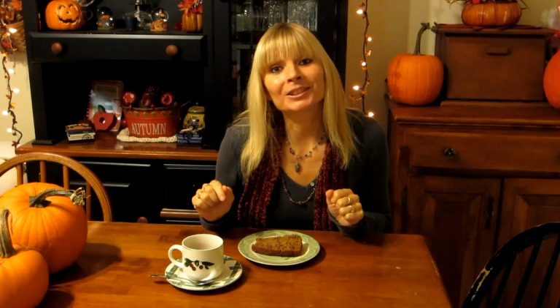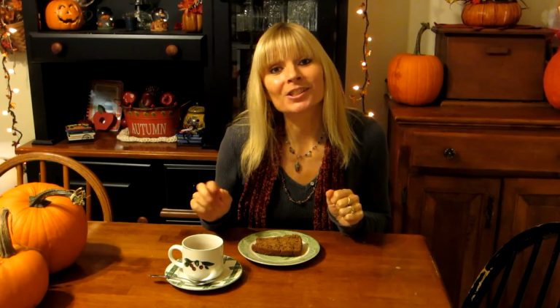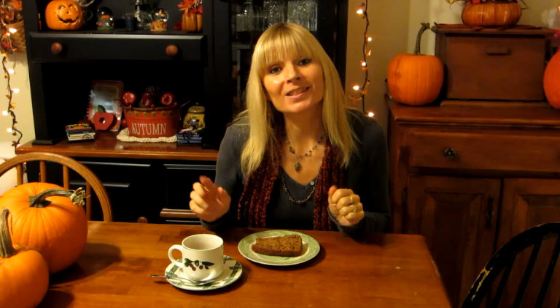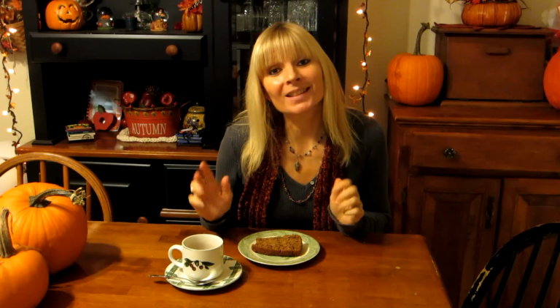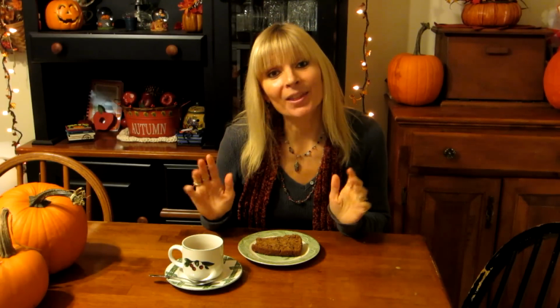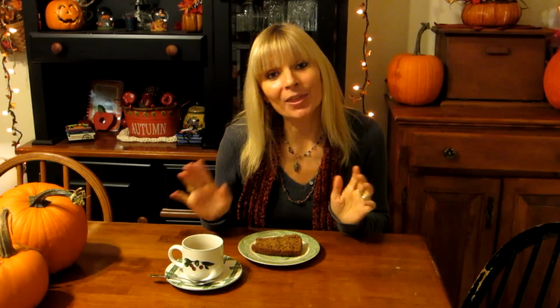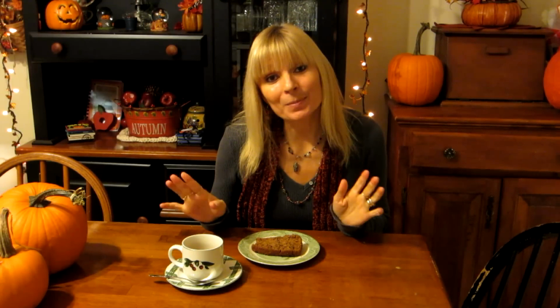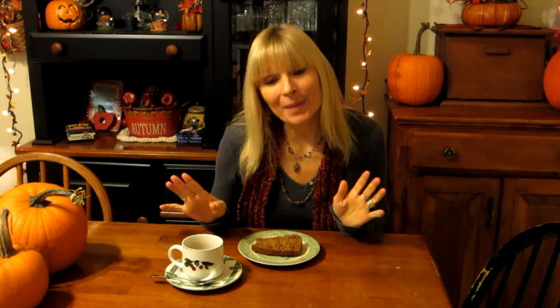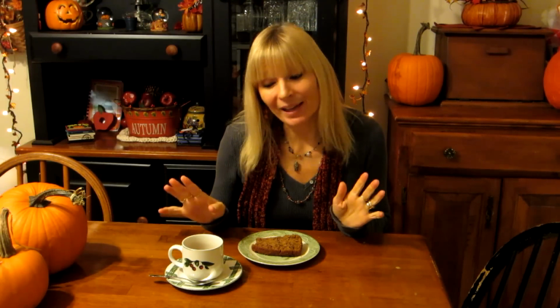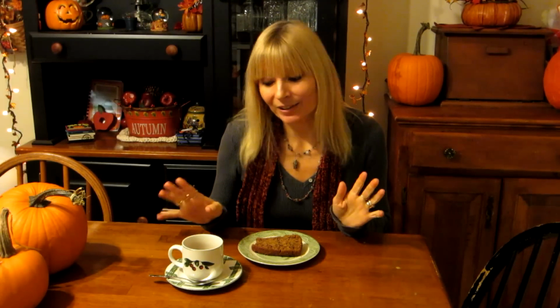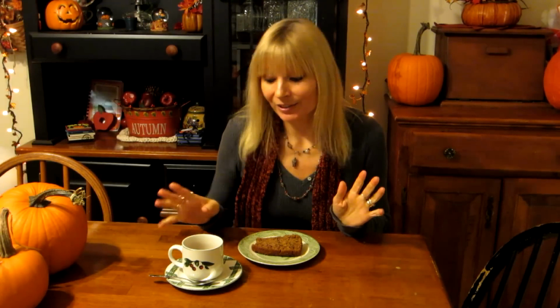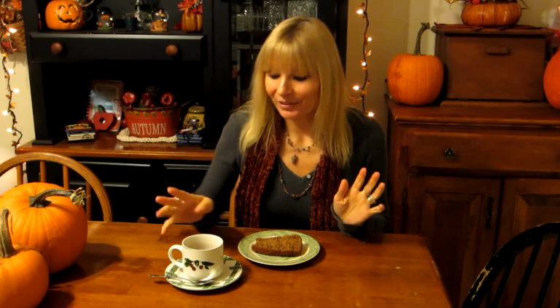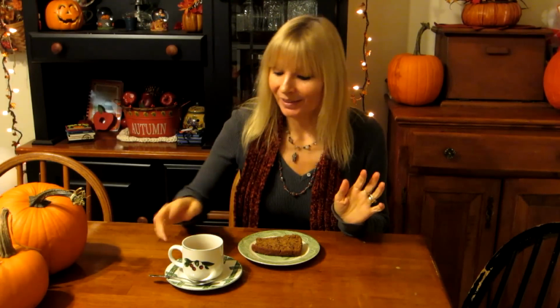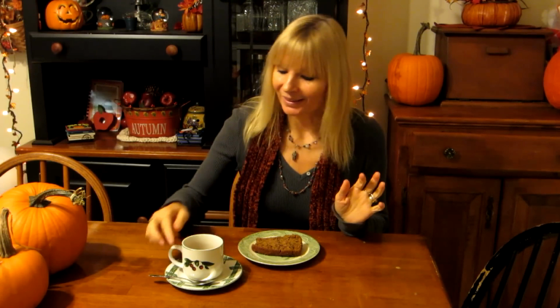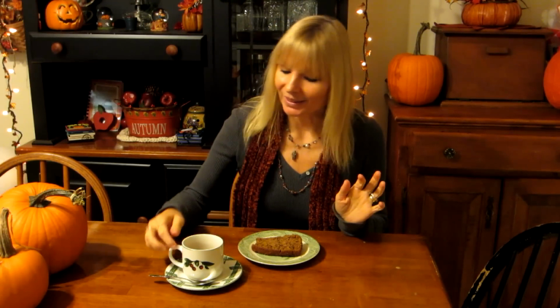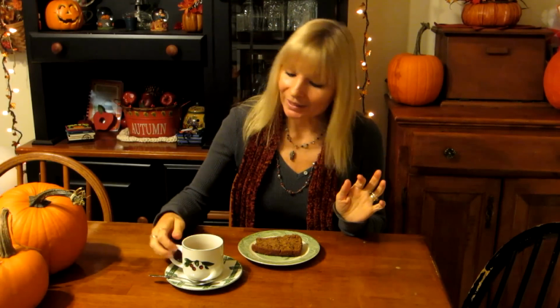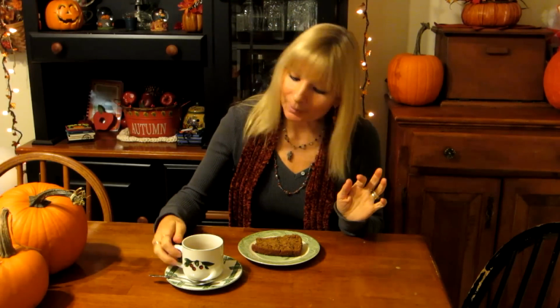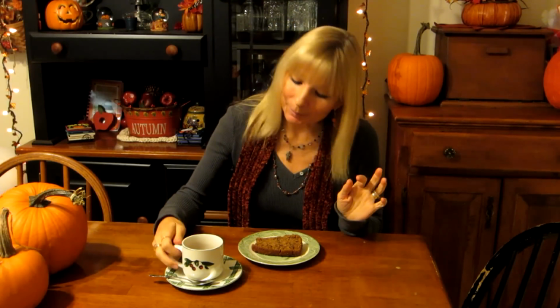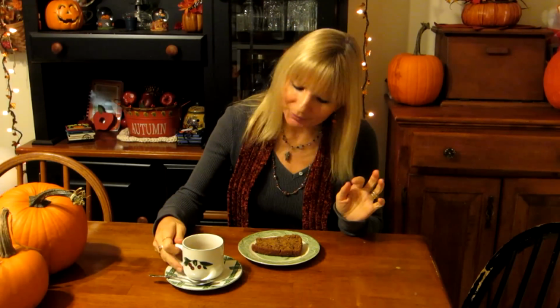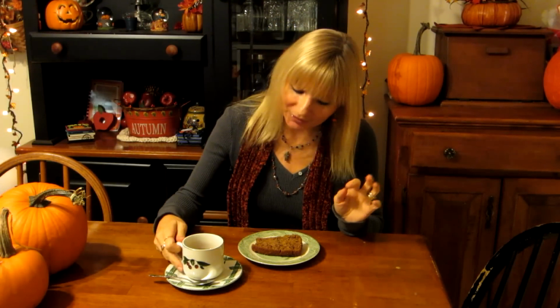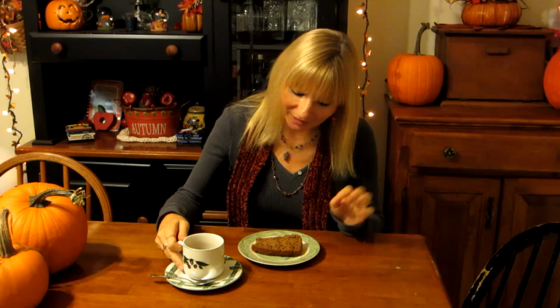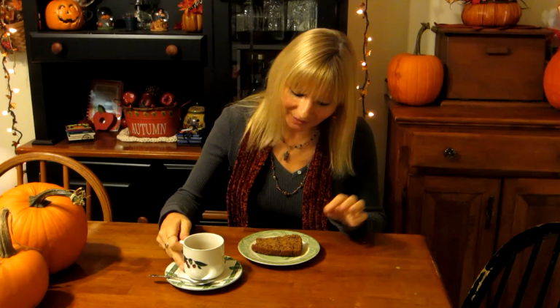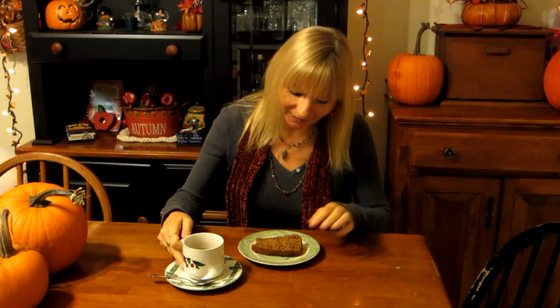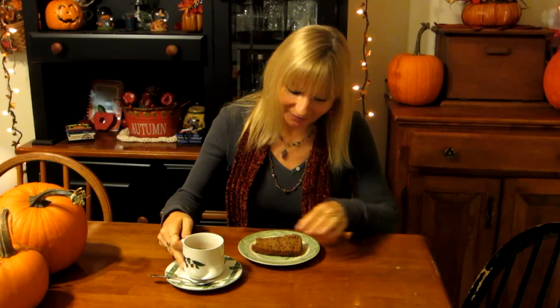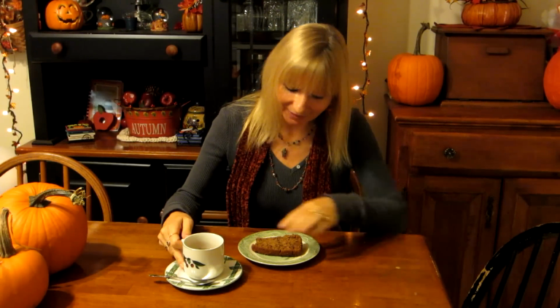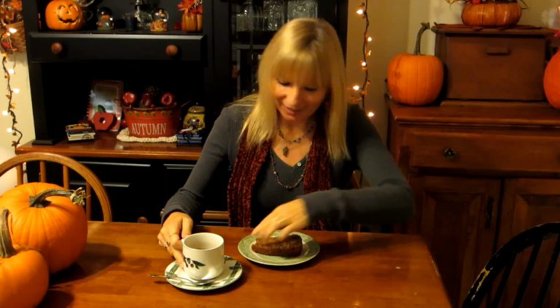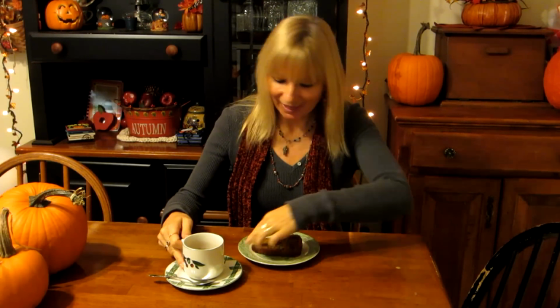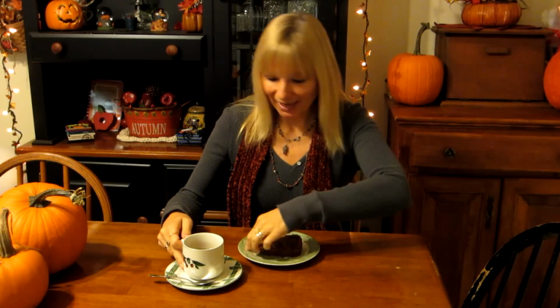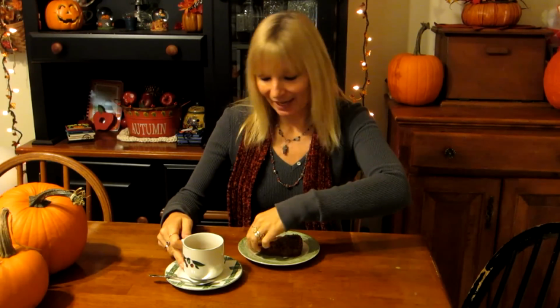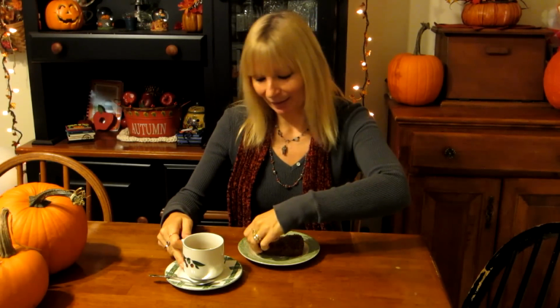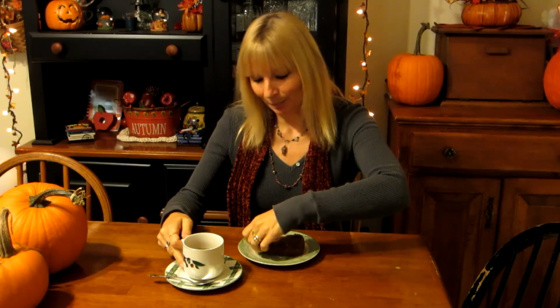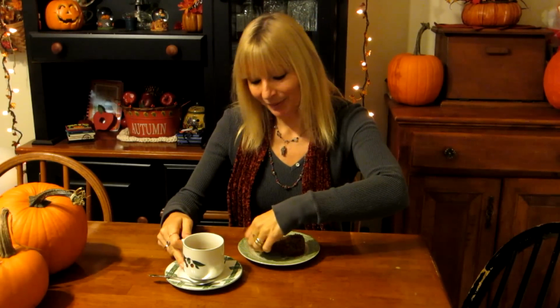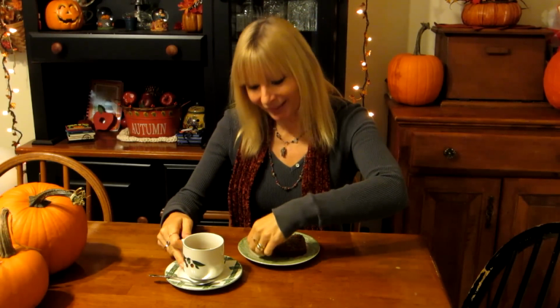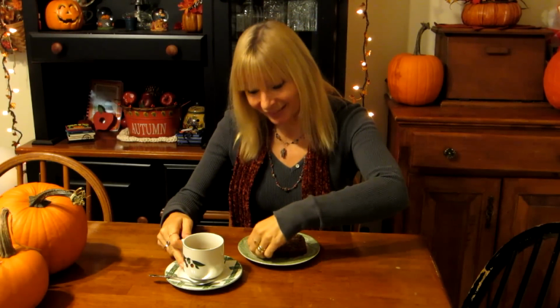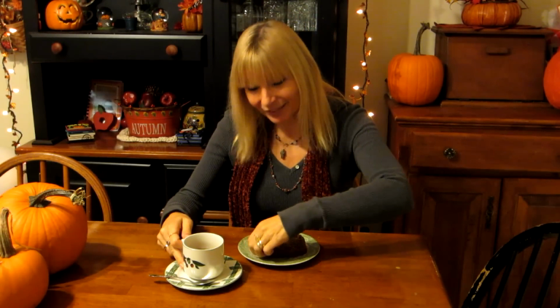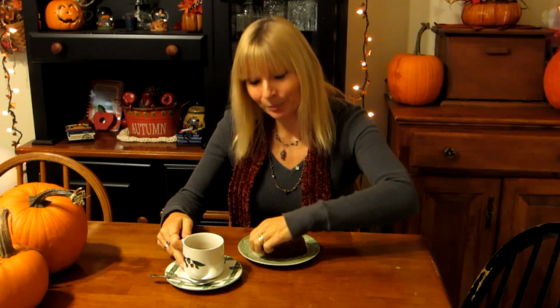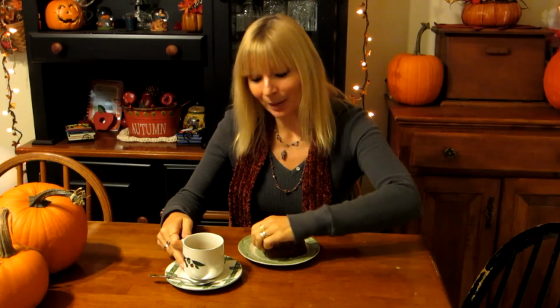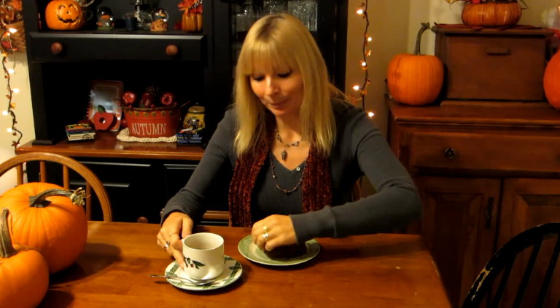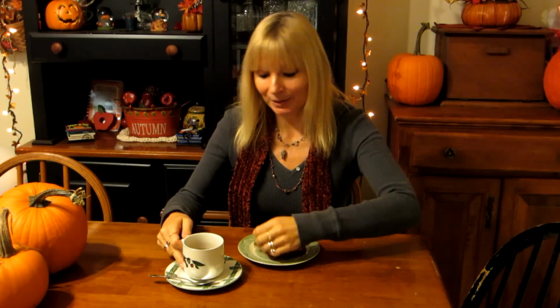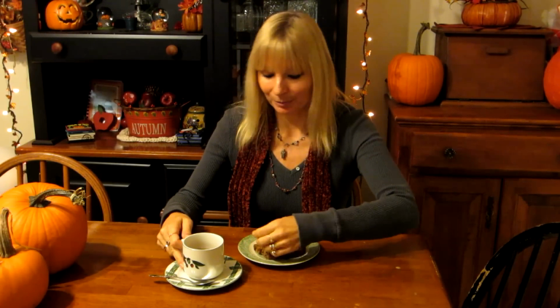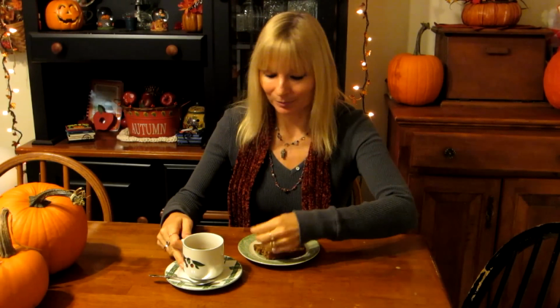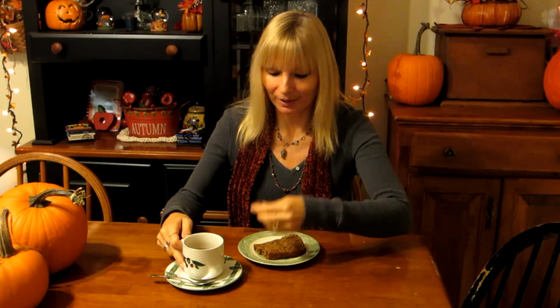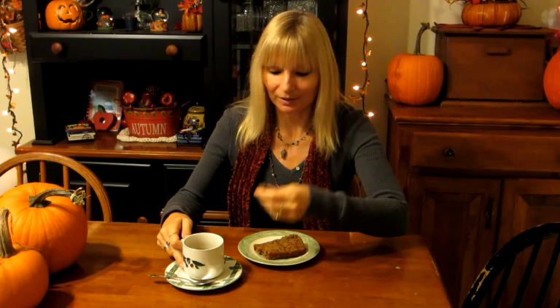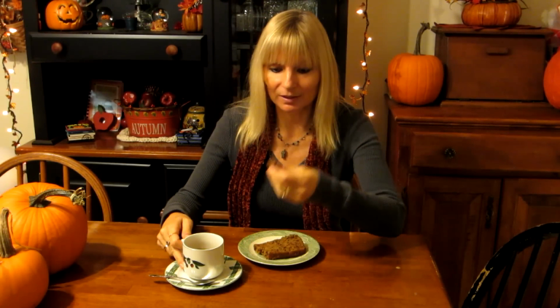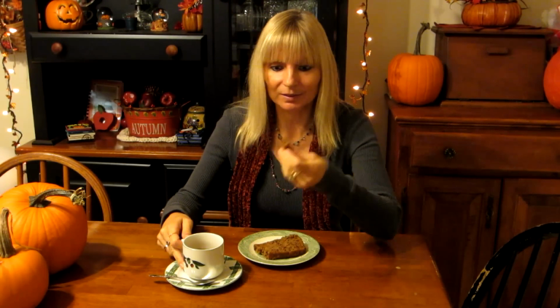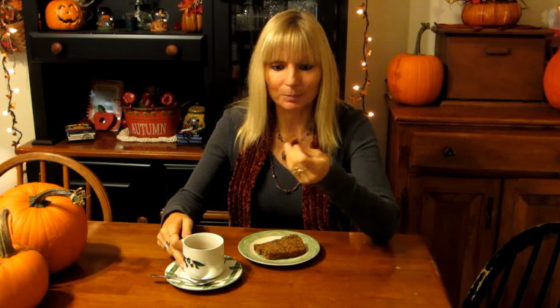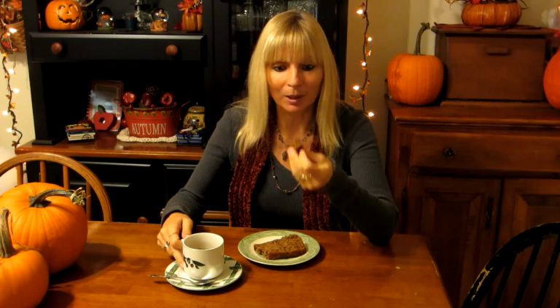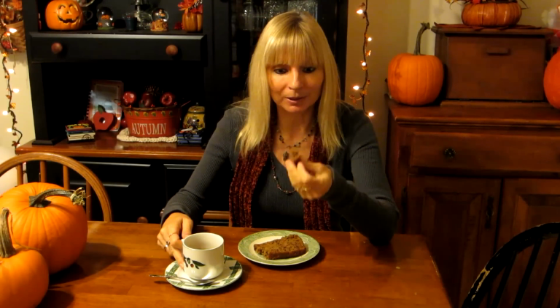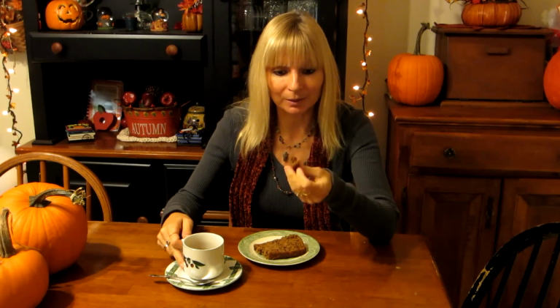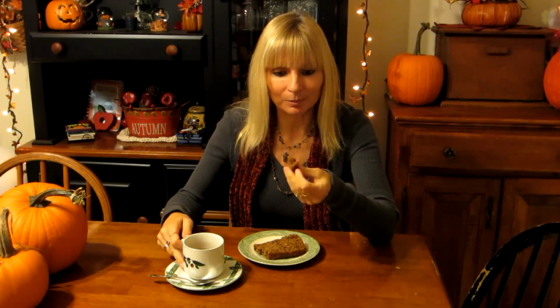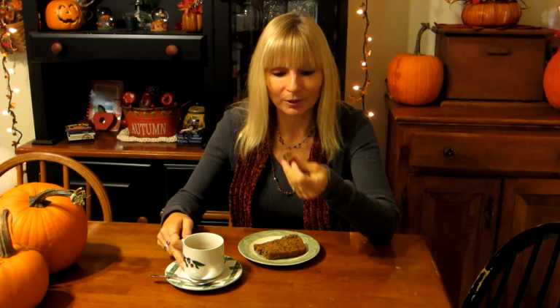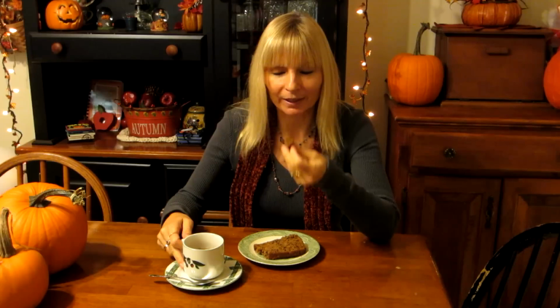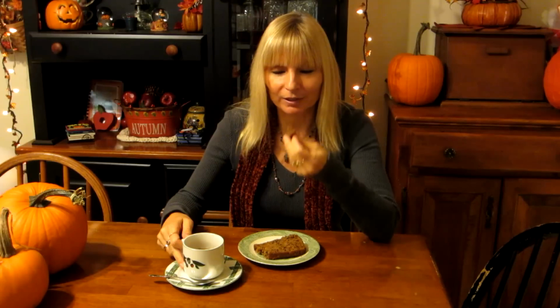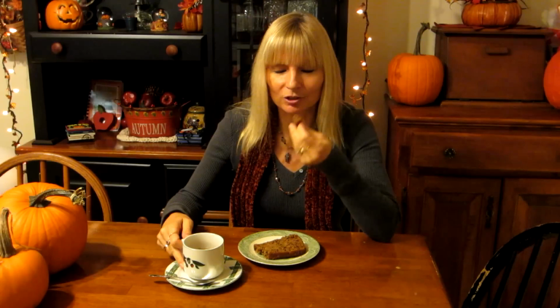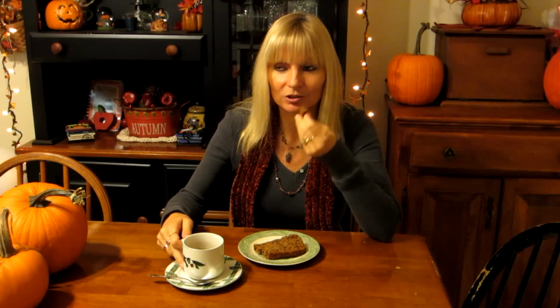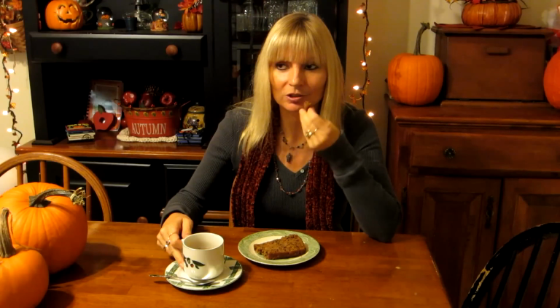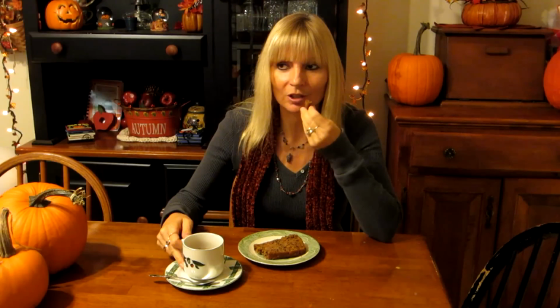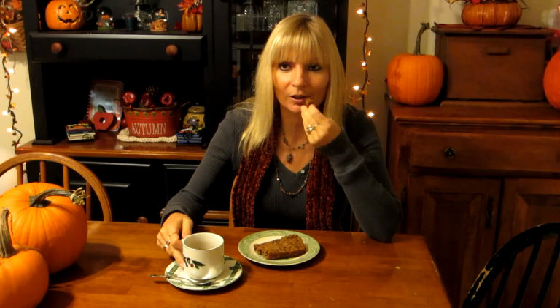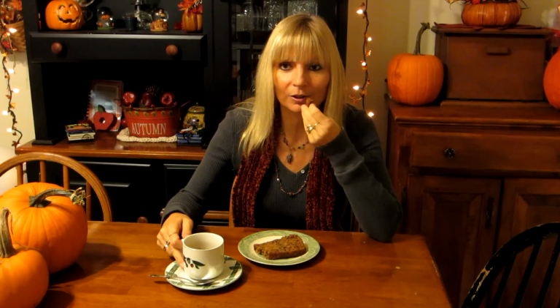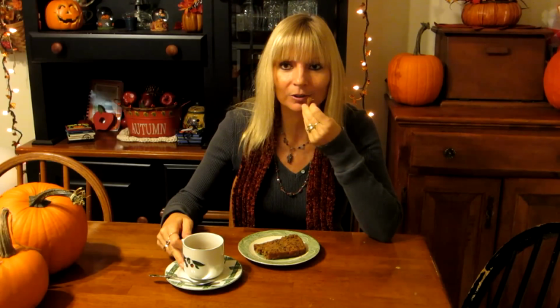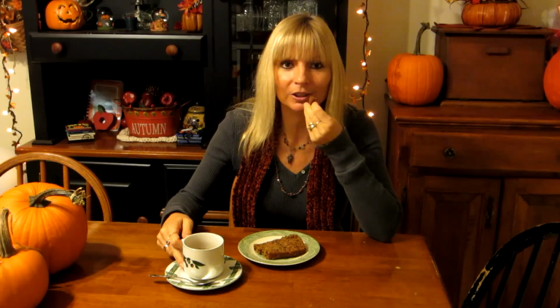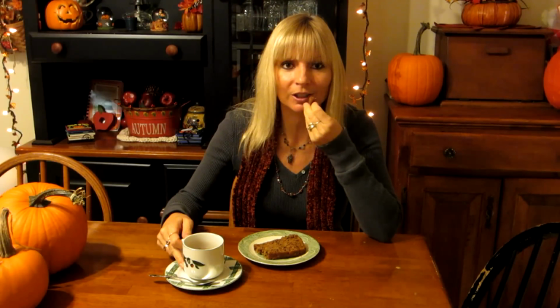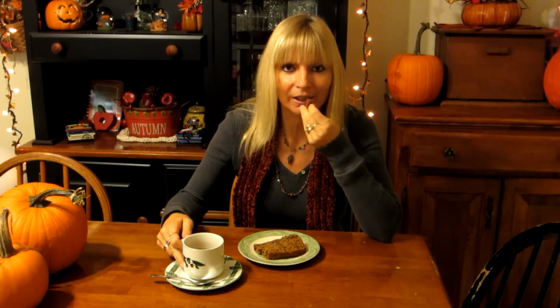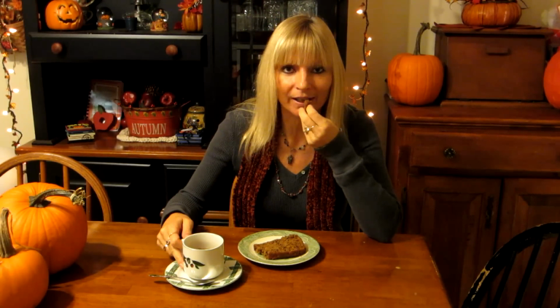There's nothing better than a cup of tea and a piece of pumpkin bread. This pumpkin bread is so good.